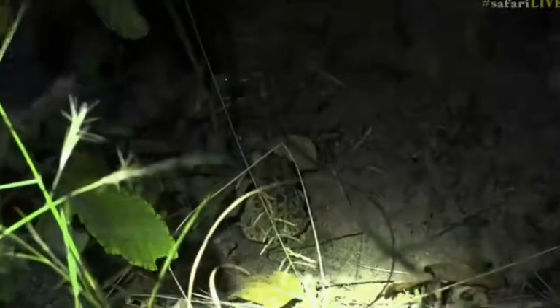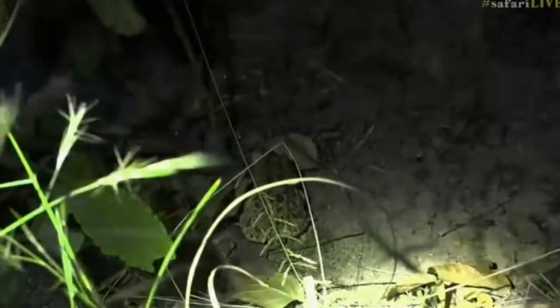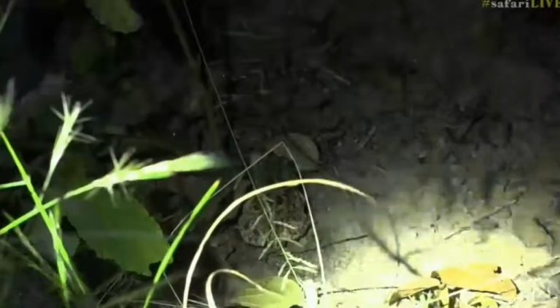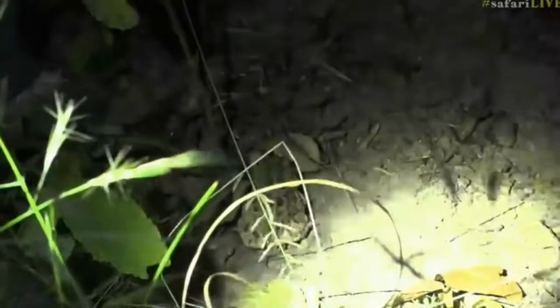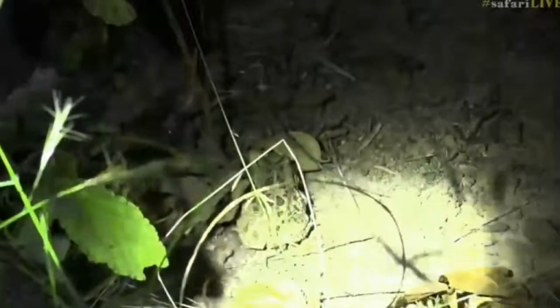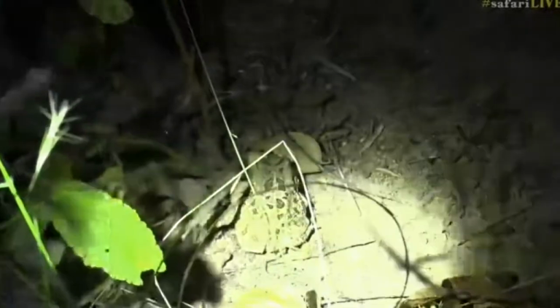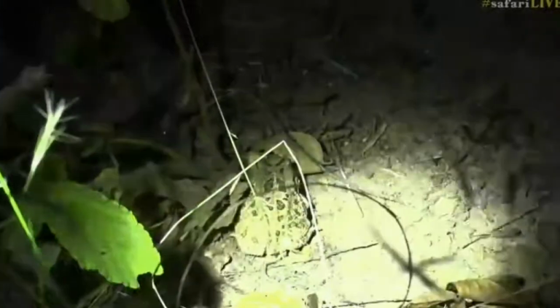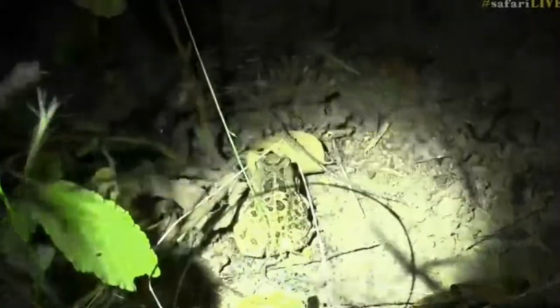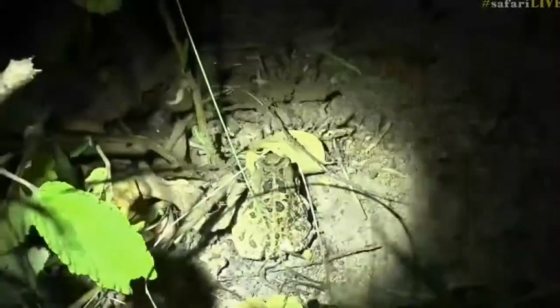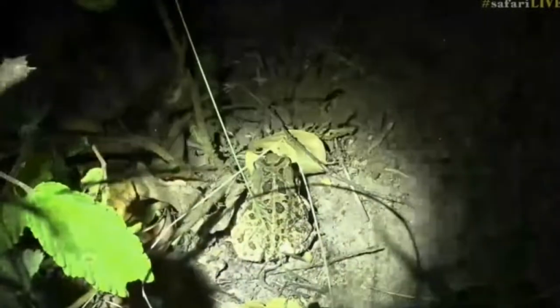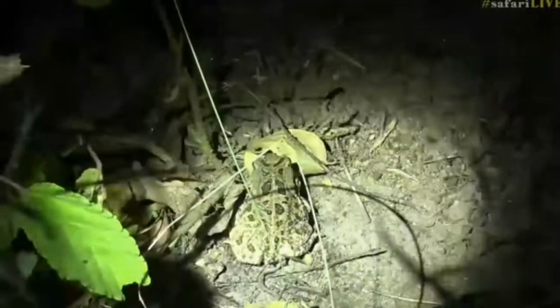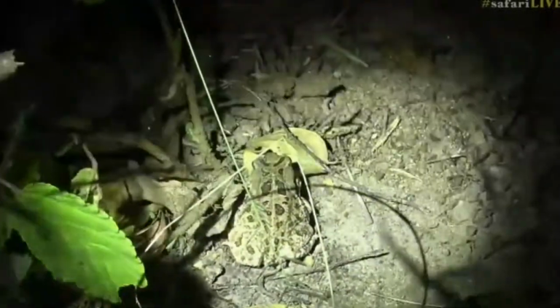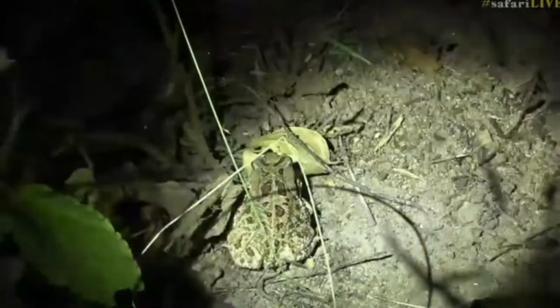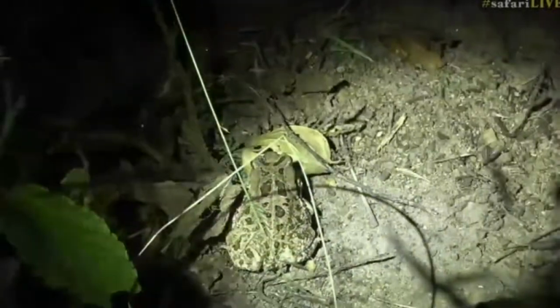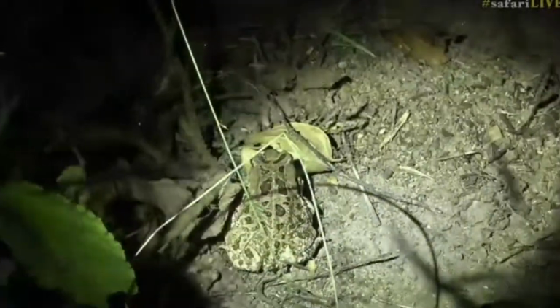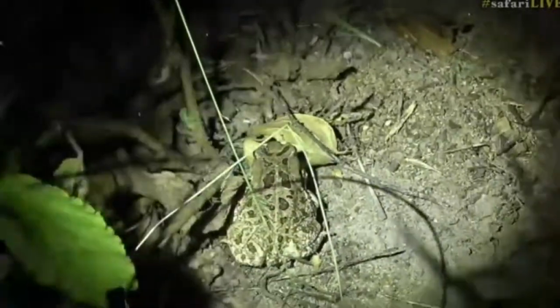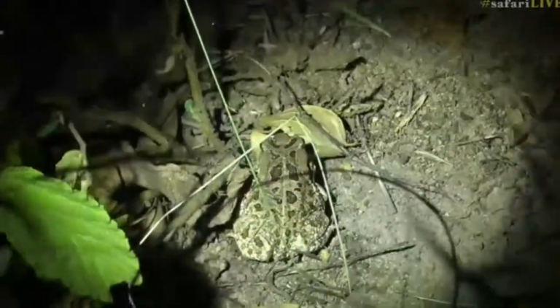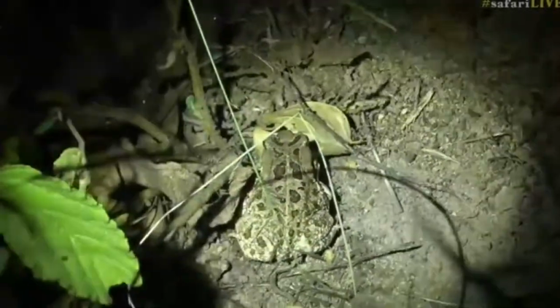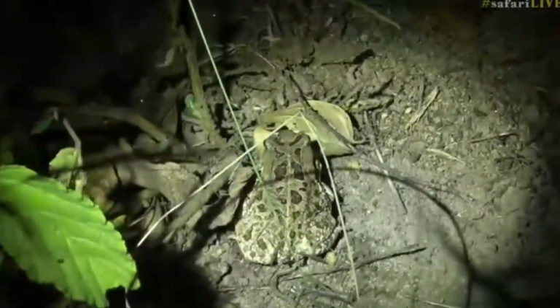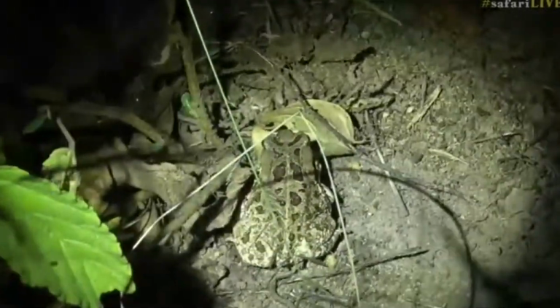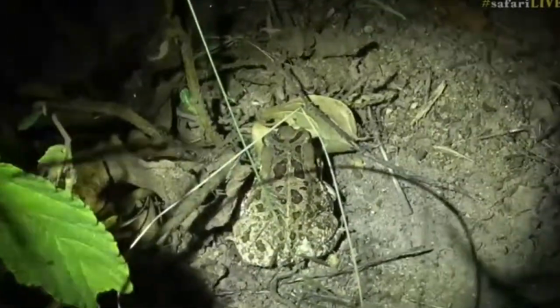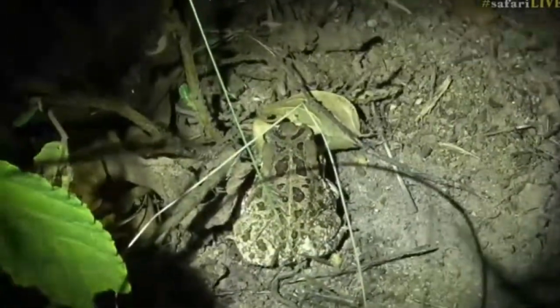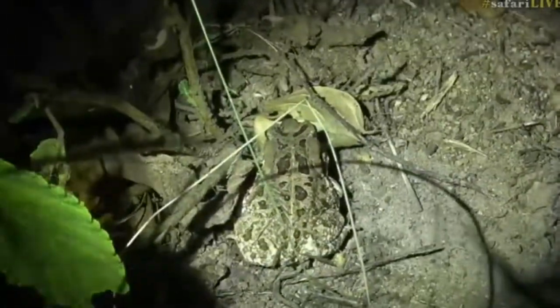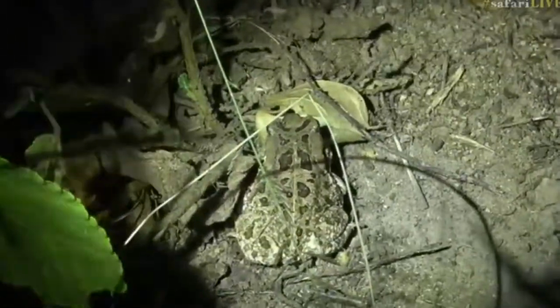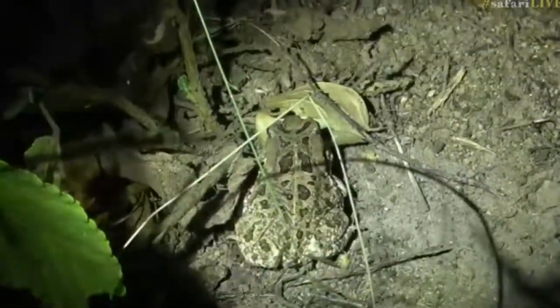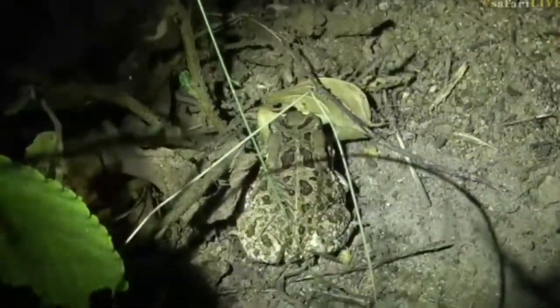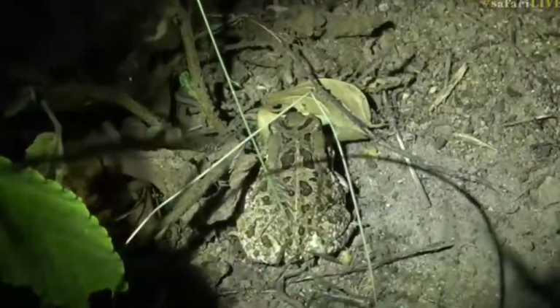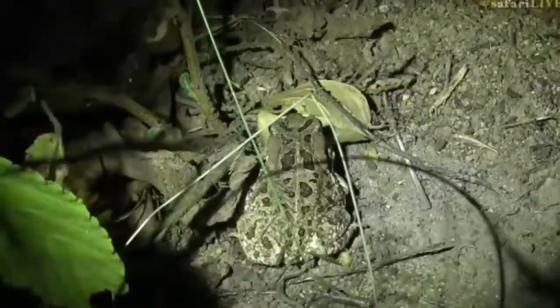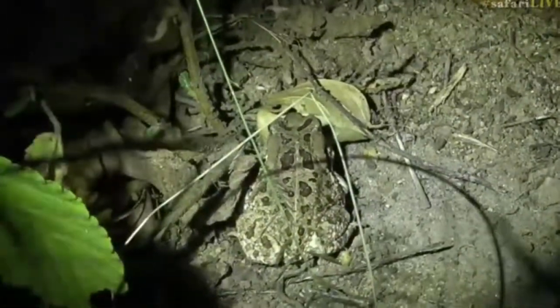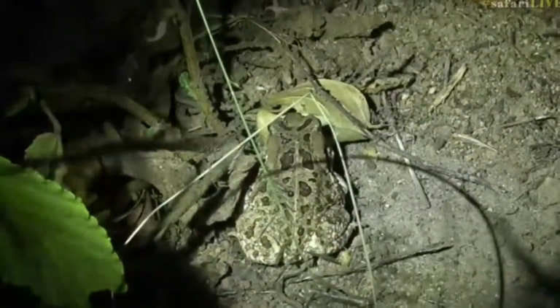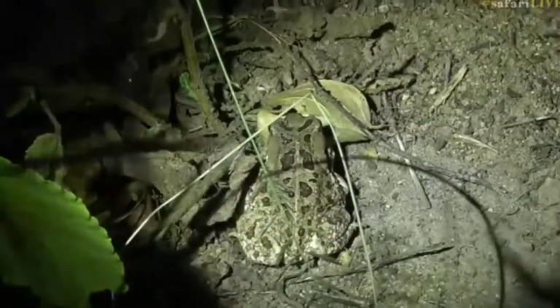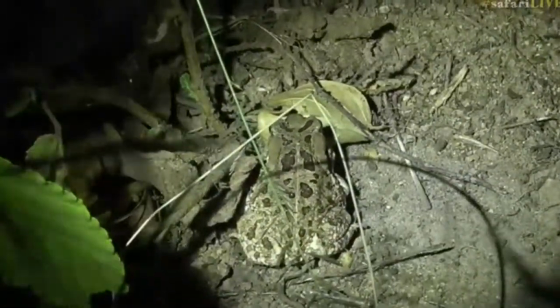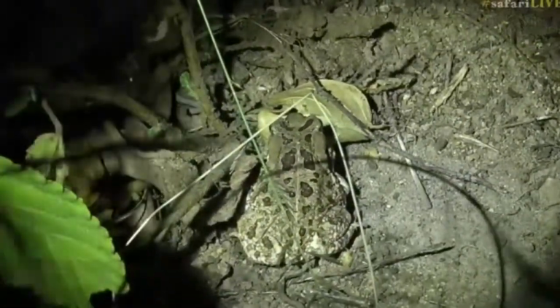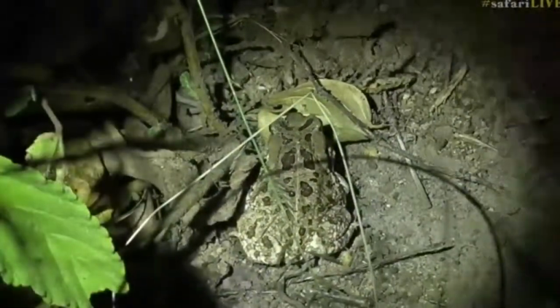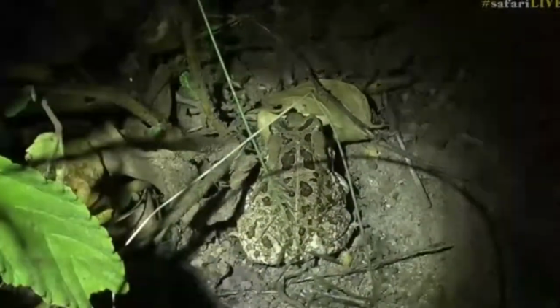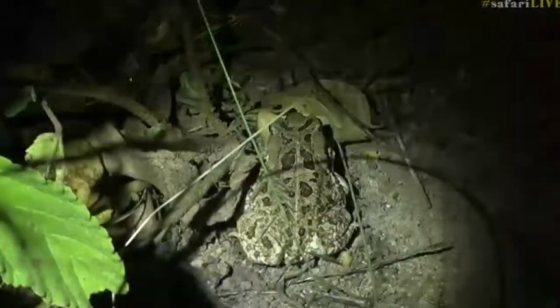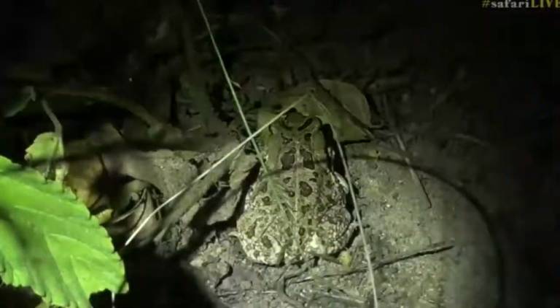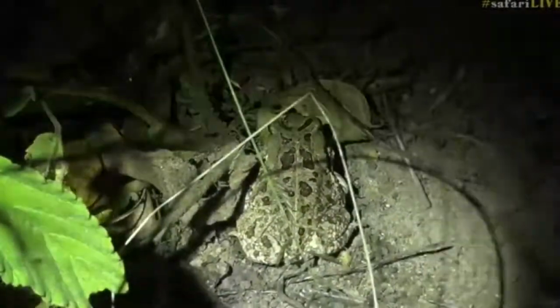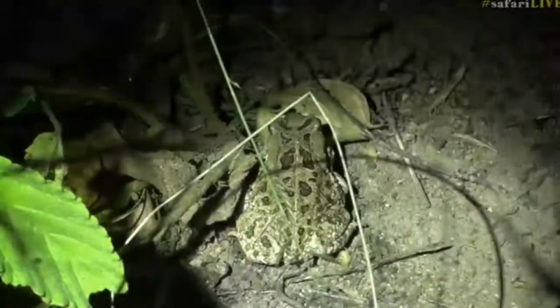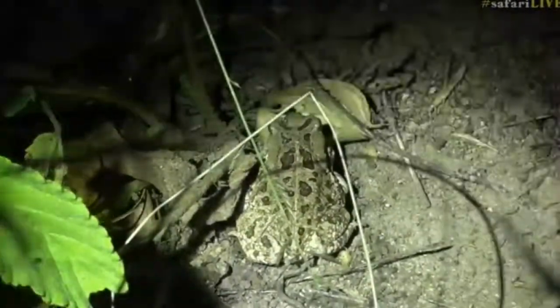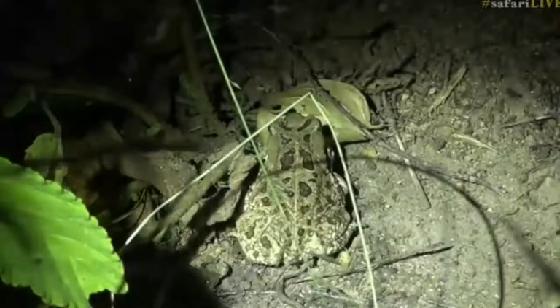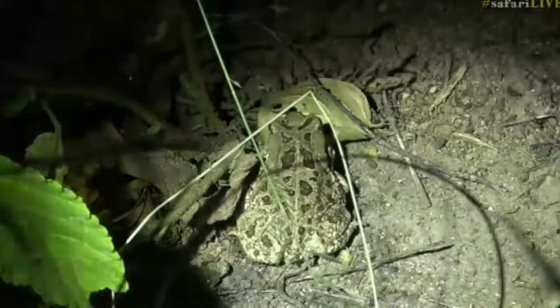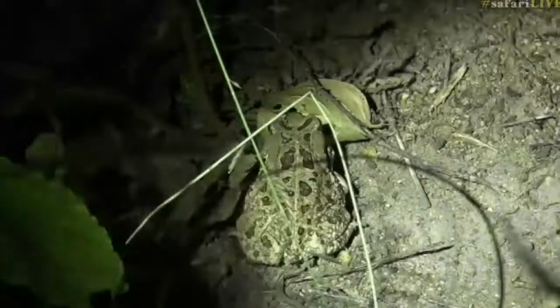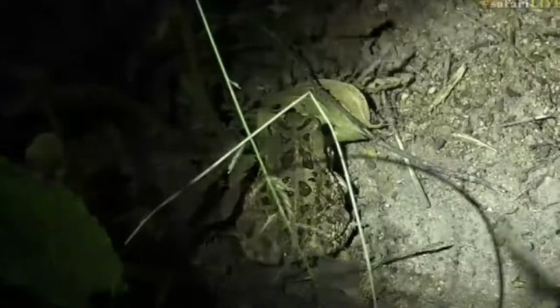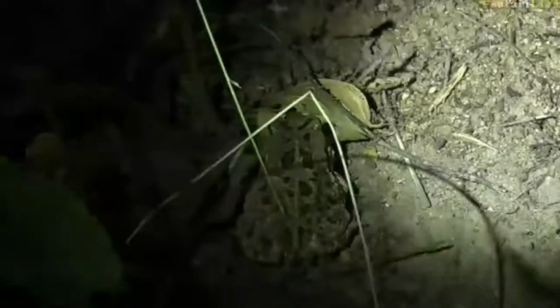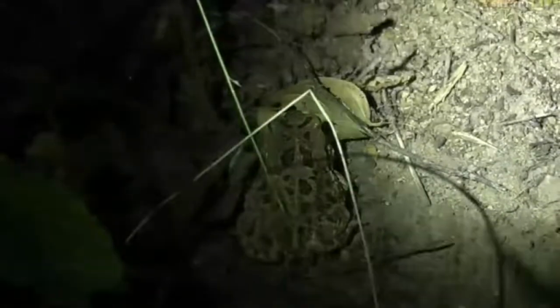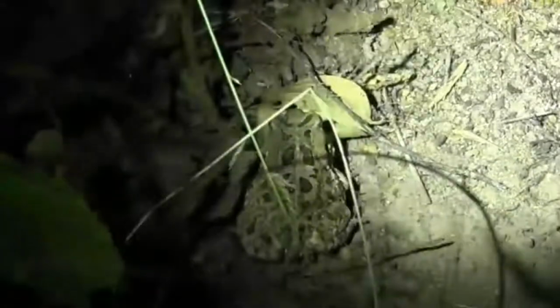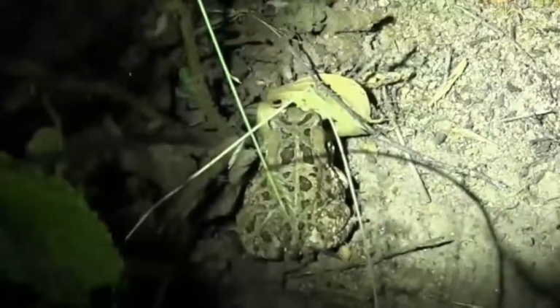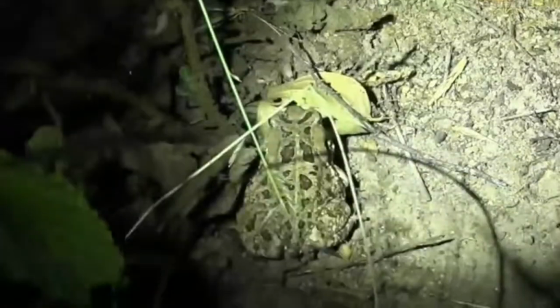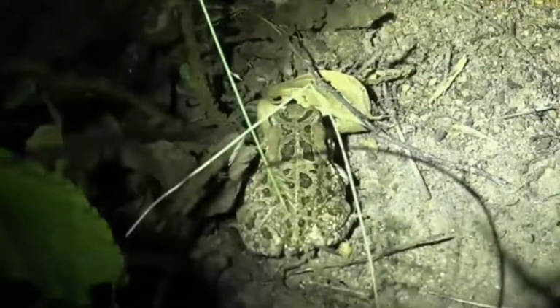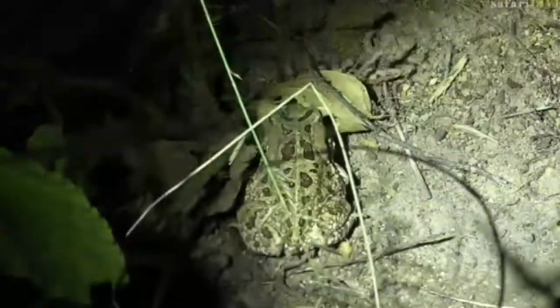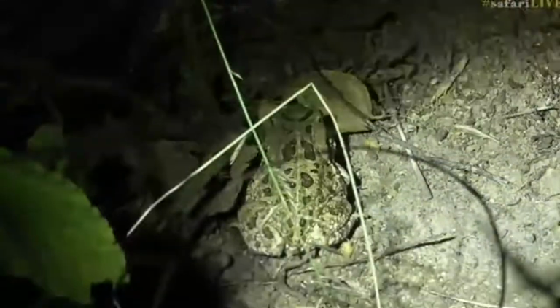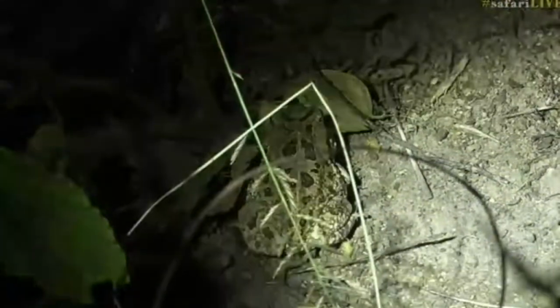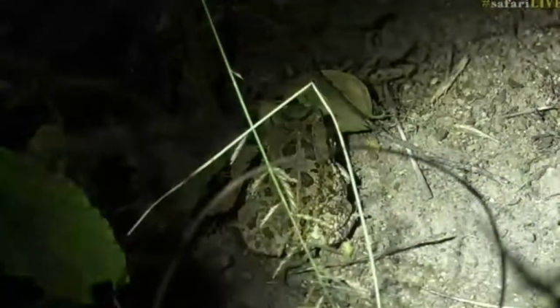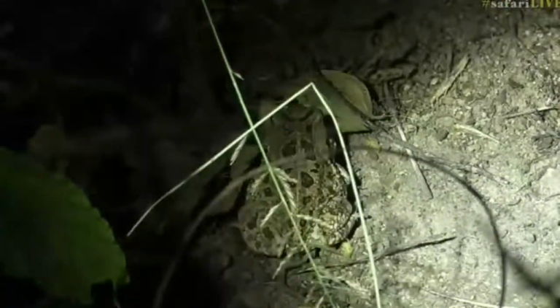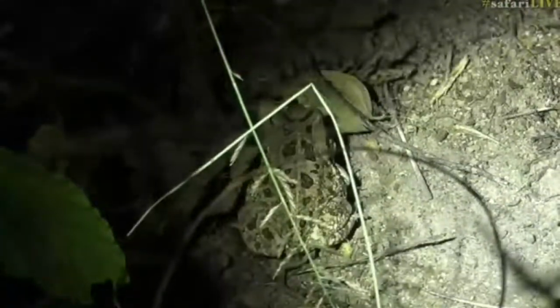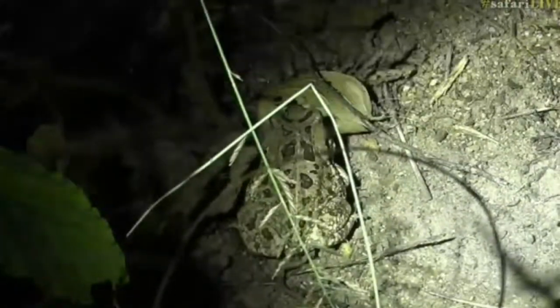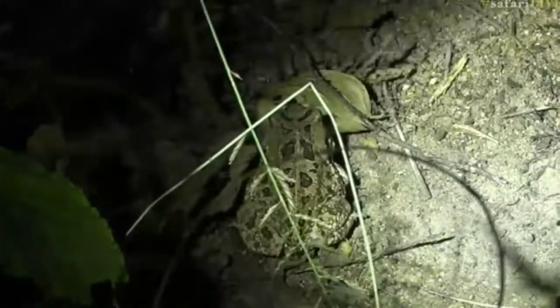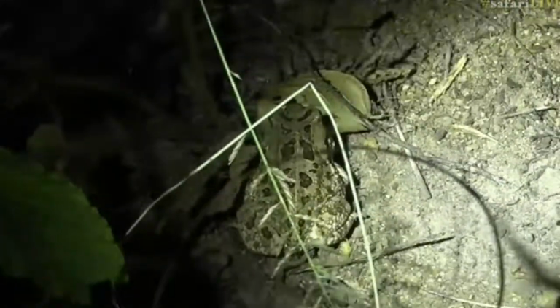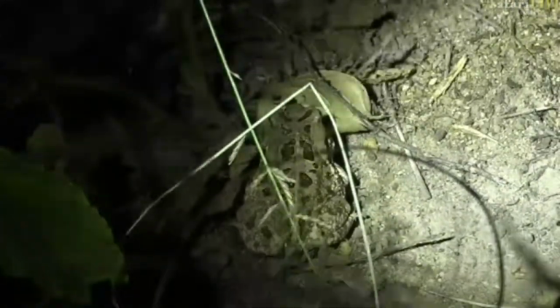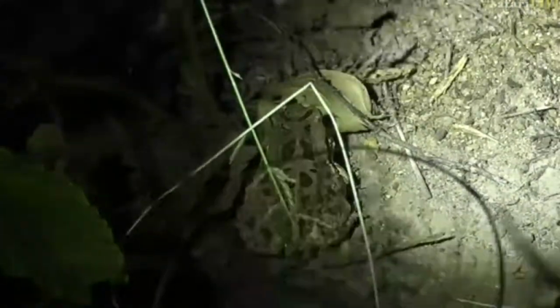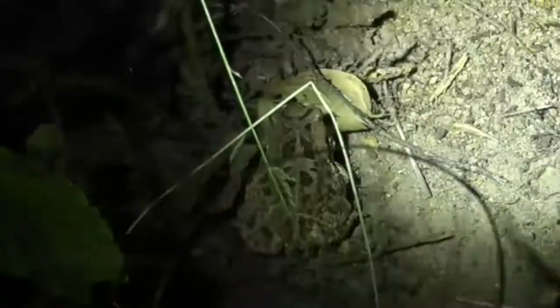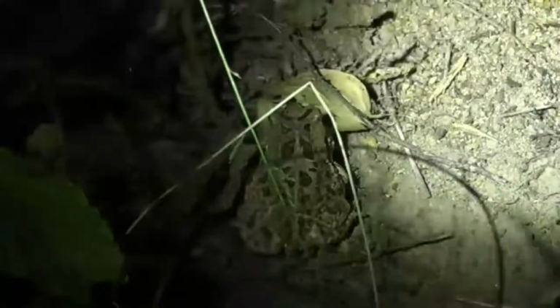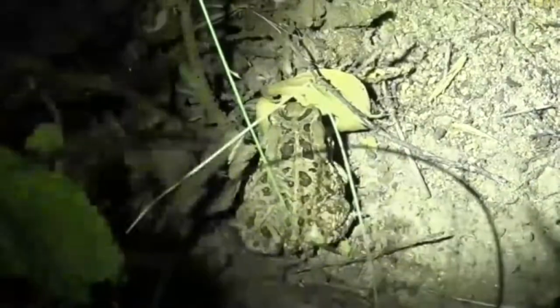So this is an Eastern leopard toad that we're looking at at the moment. How cool is that? So that's what was bounding across the road.